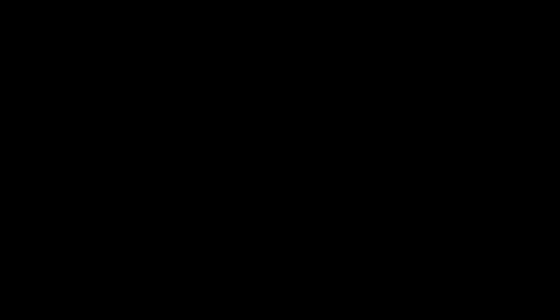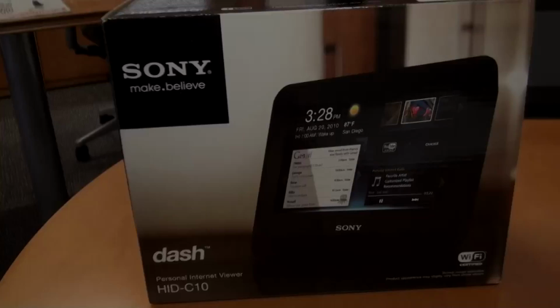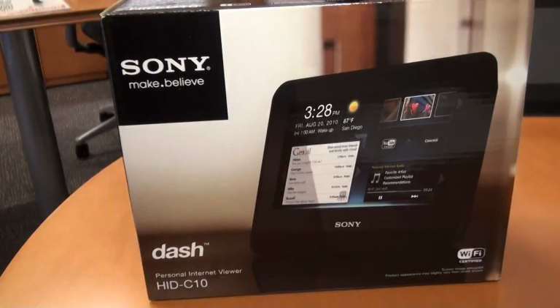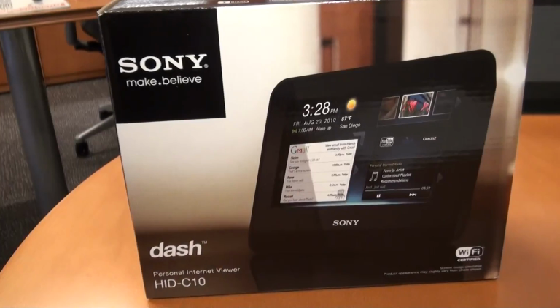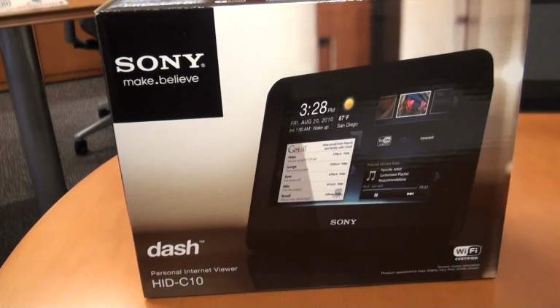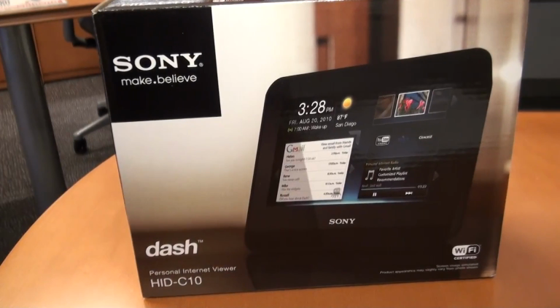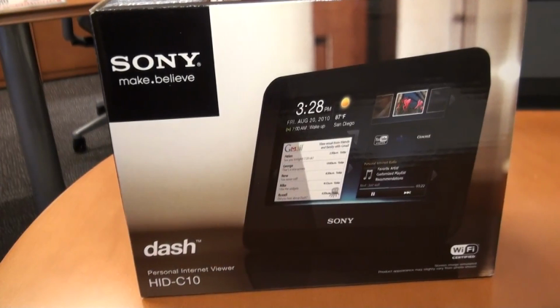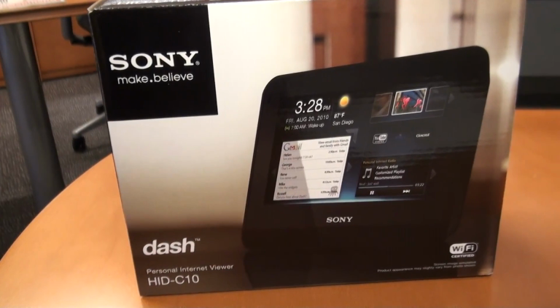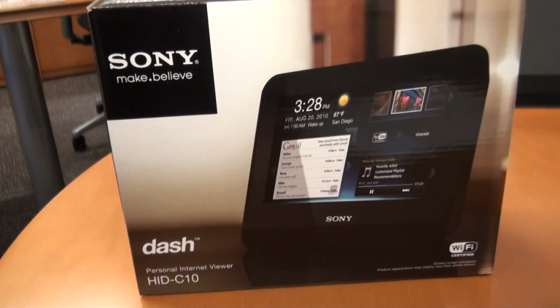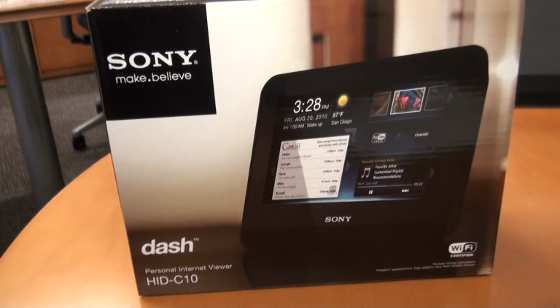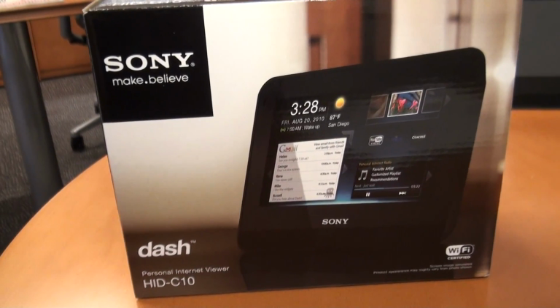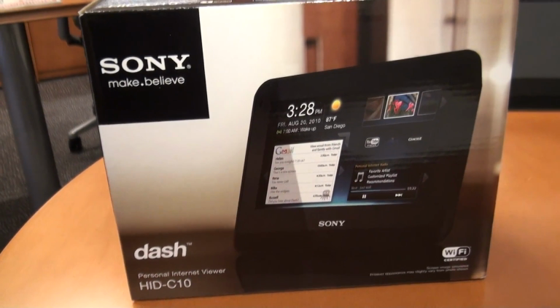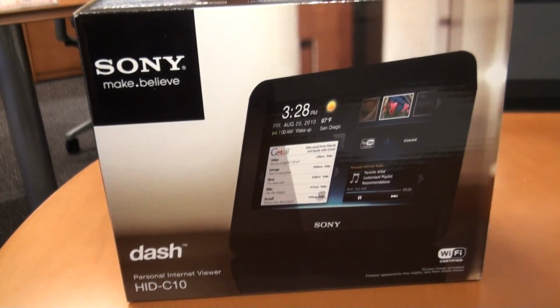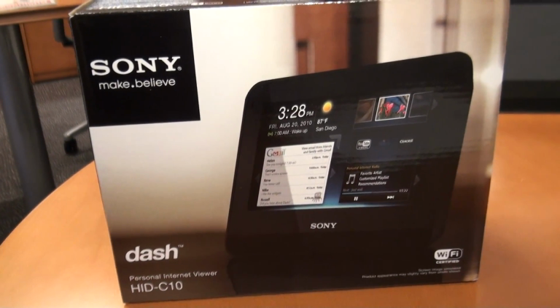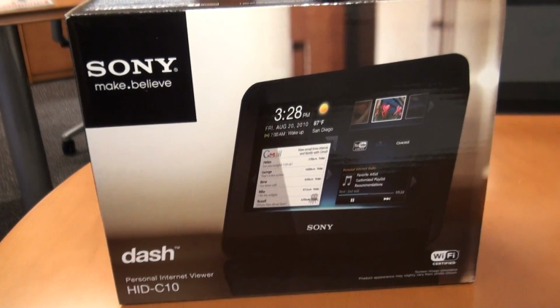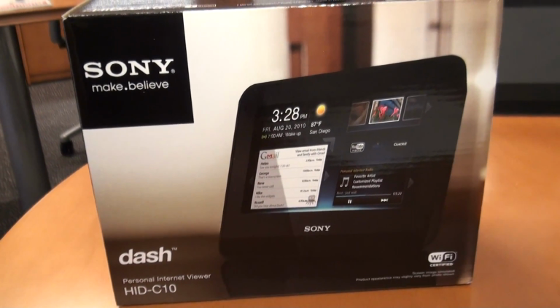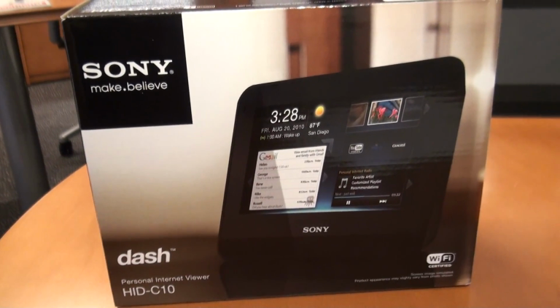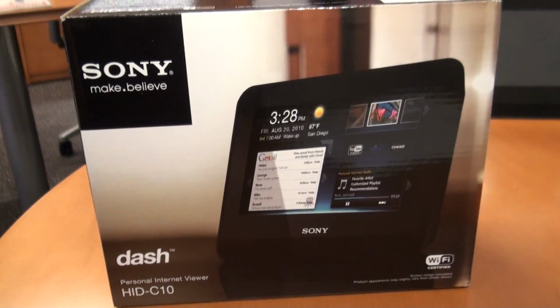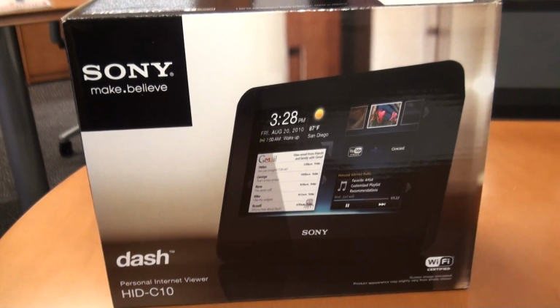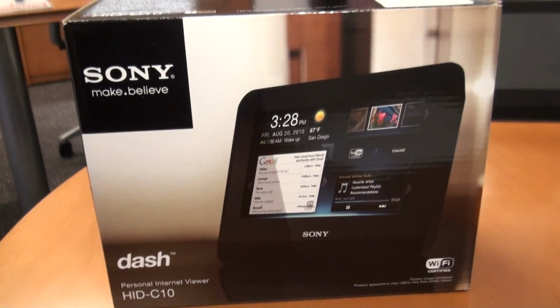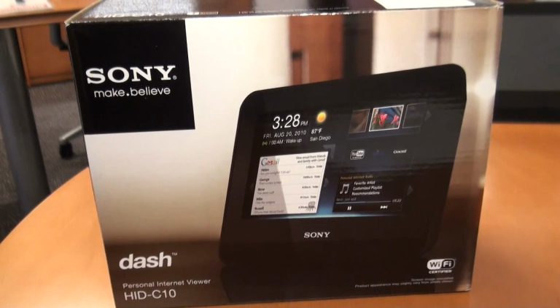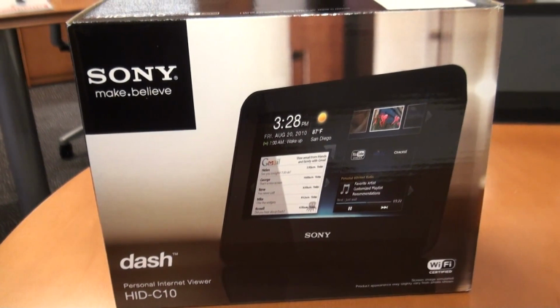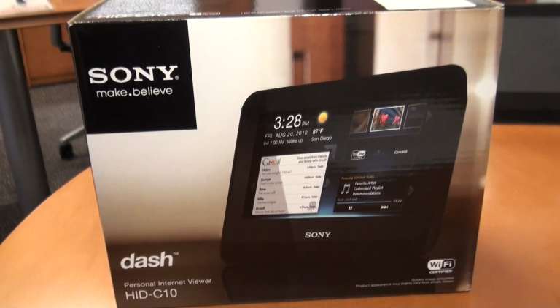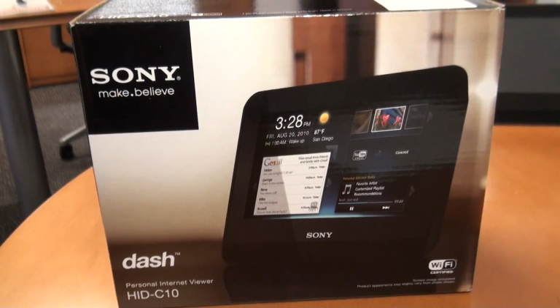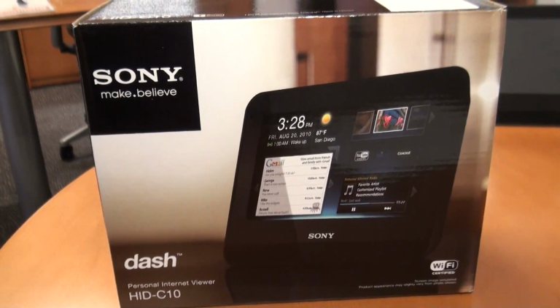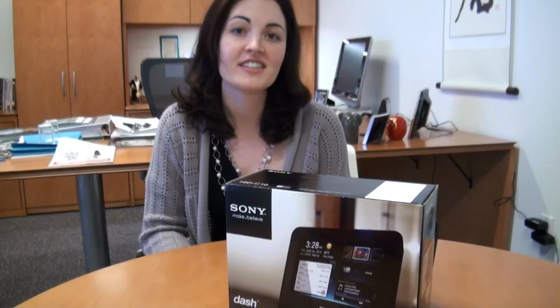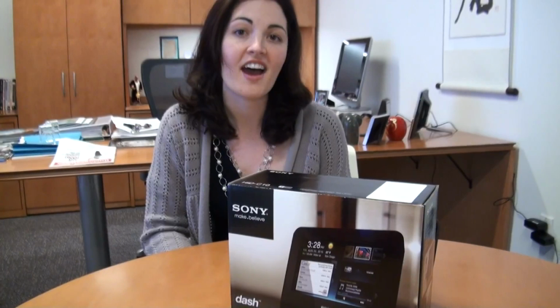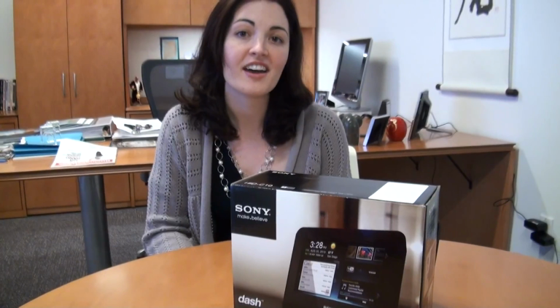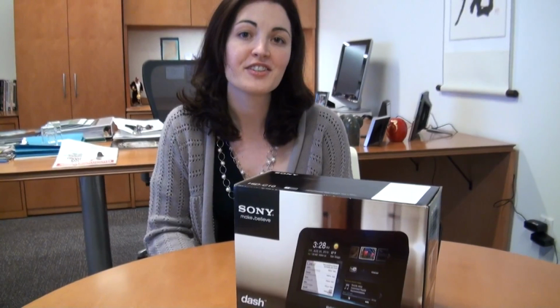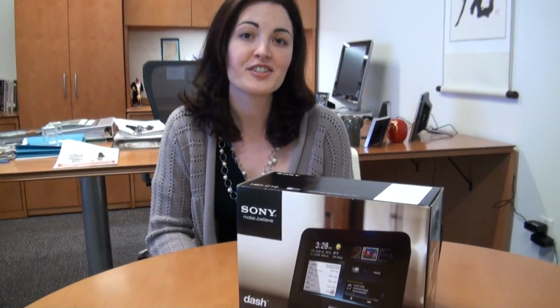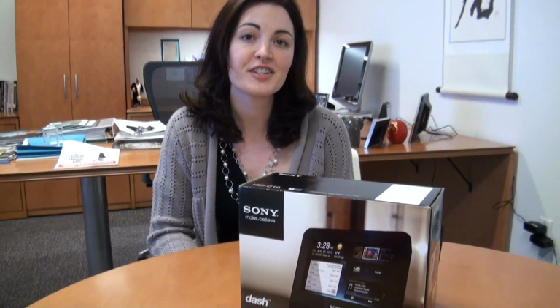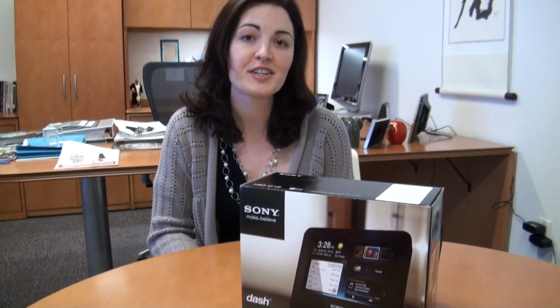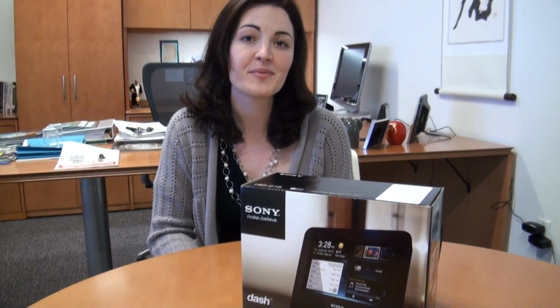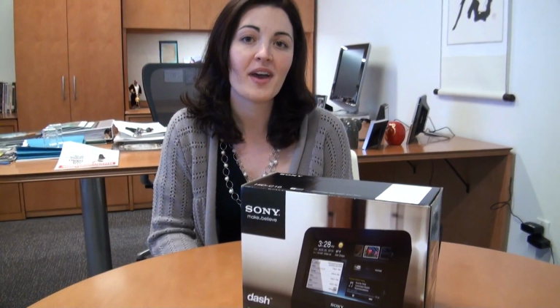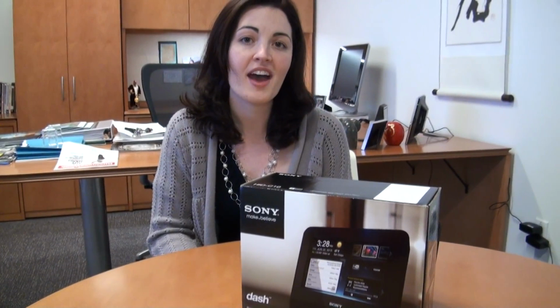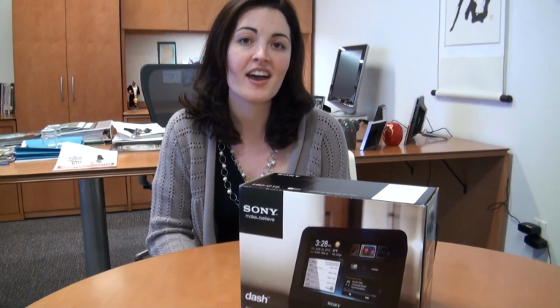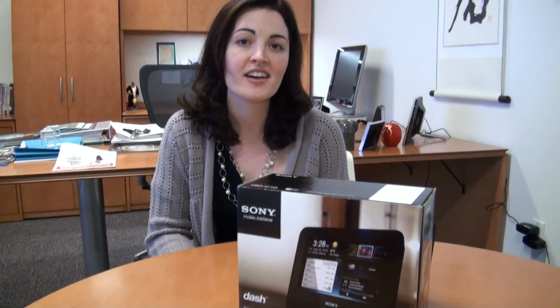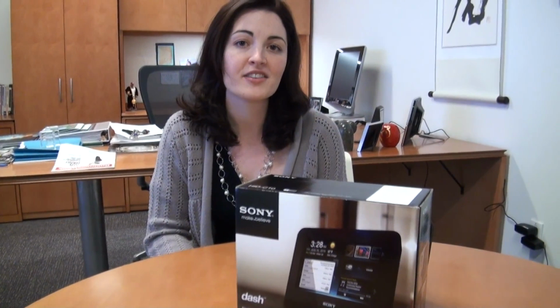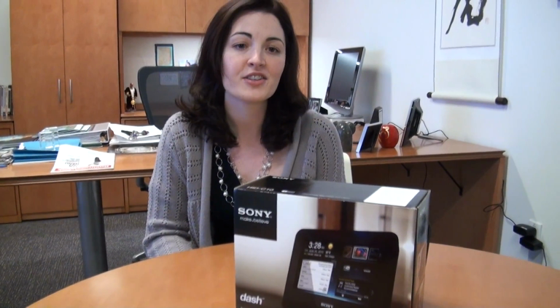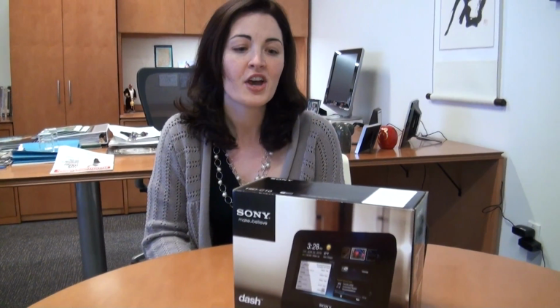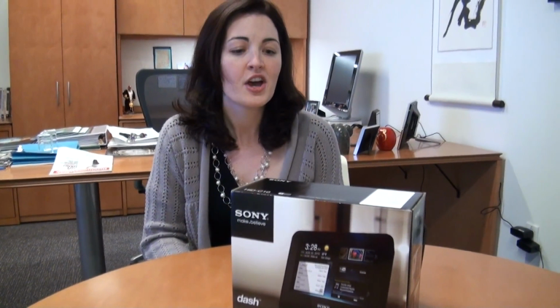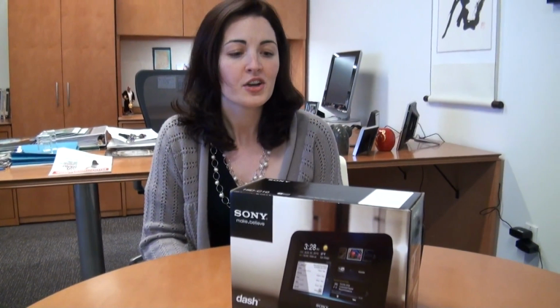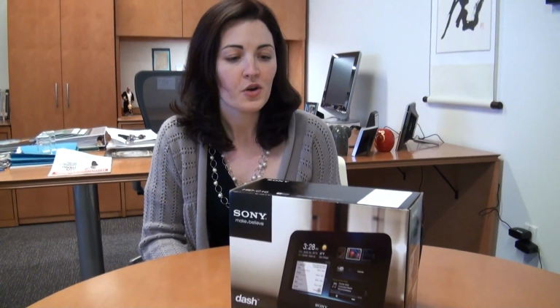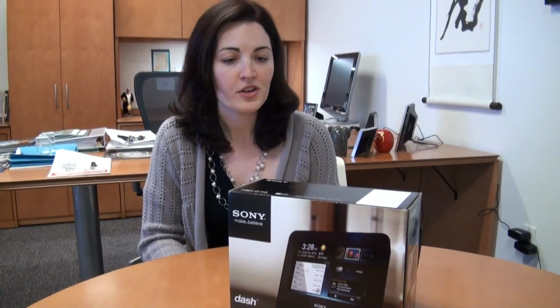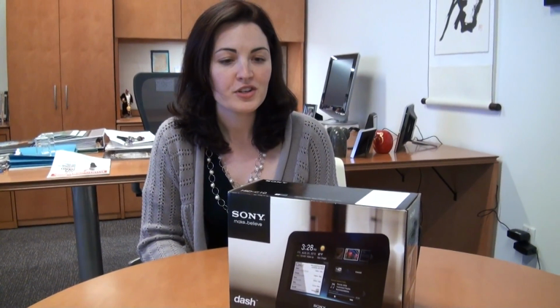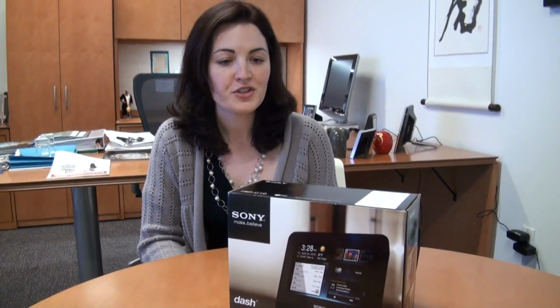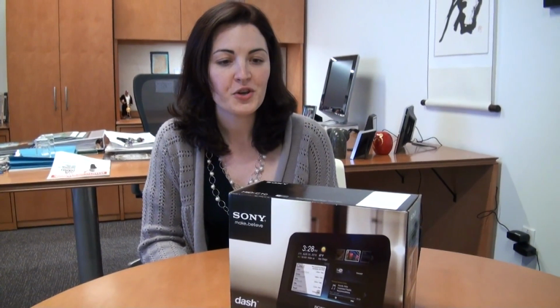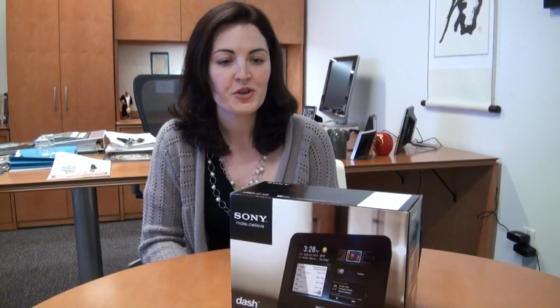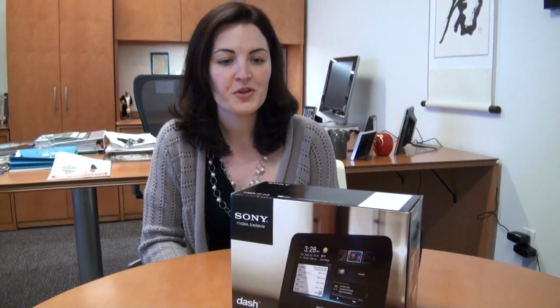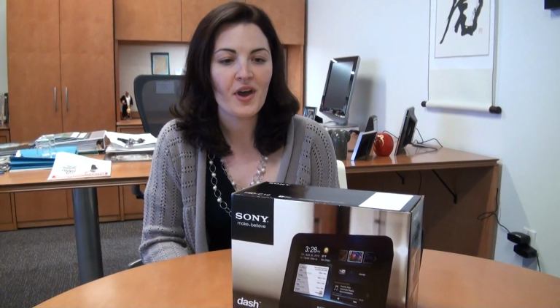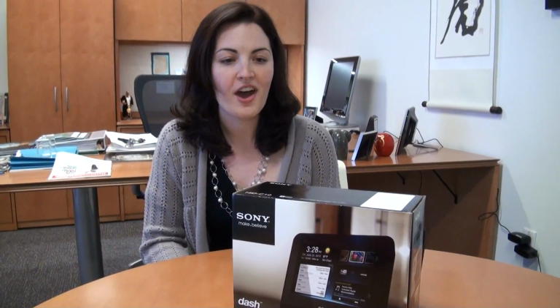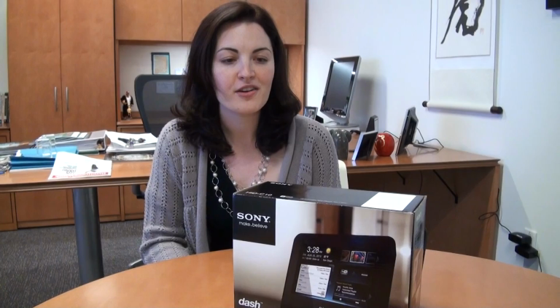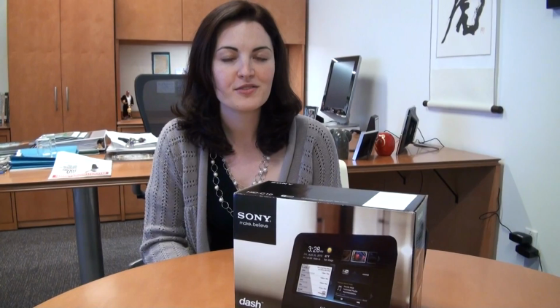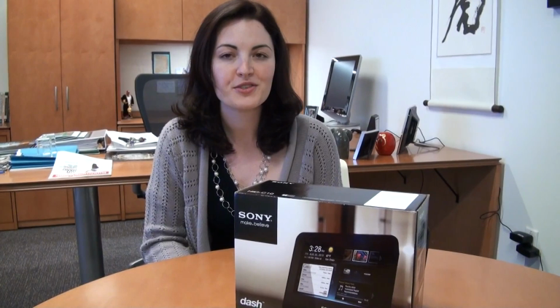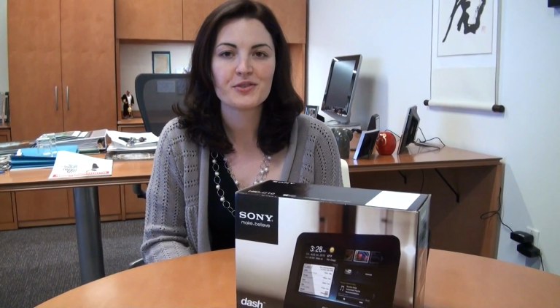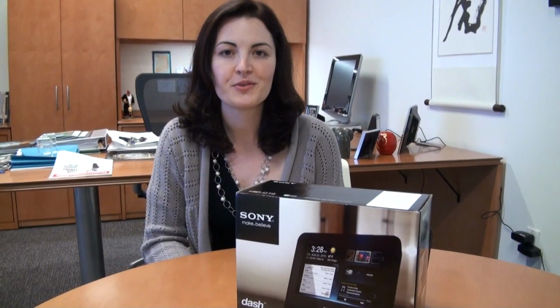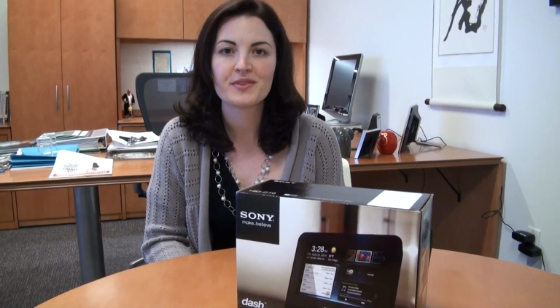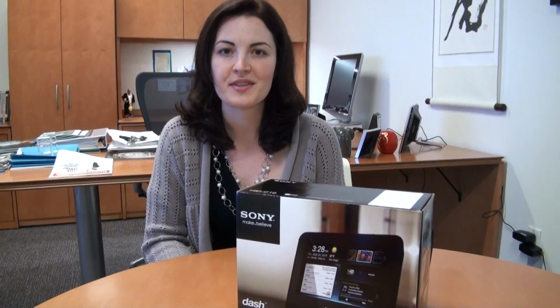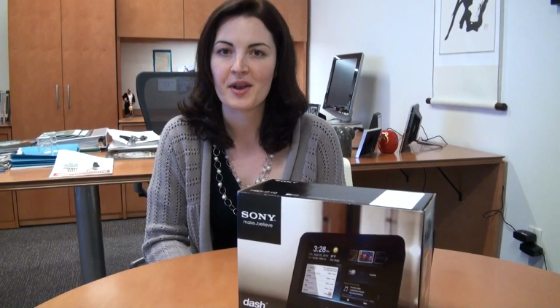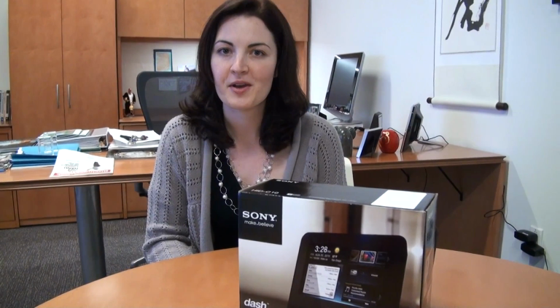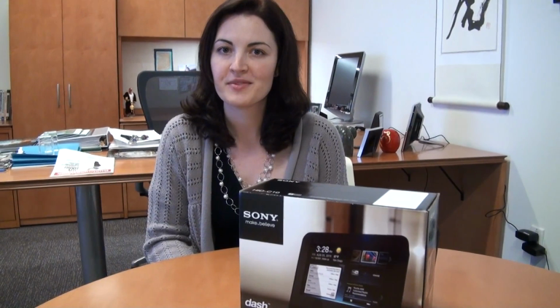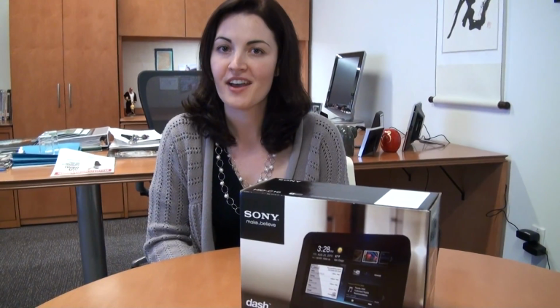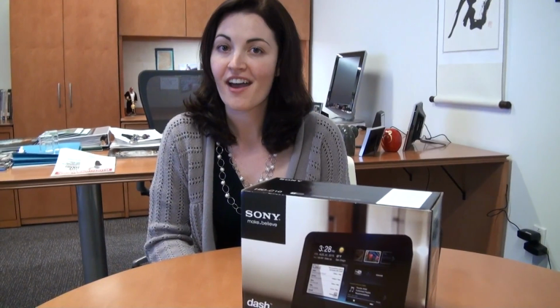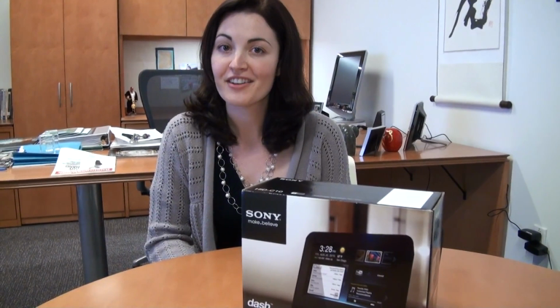Hi, I'm Katie O'Brien, part of the Sony Dash team, and I'm going to show you how to set up Dash.